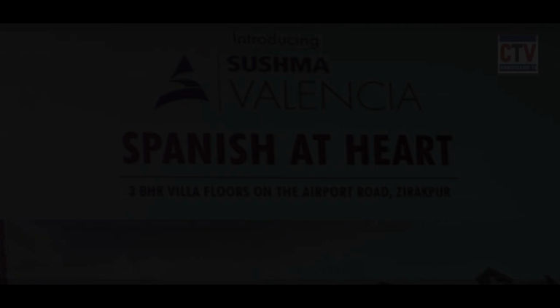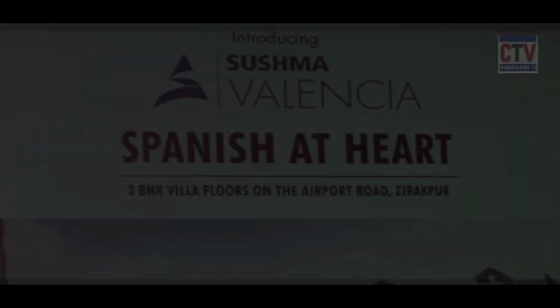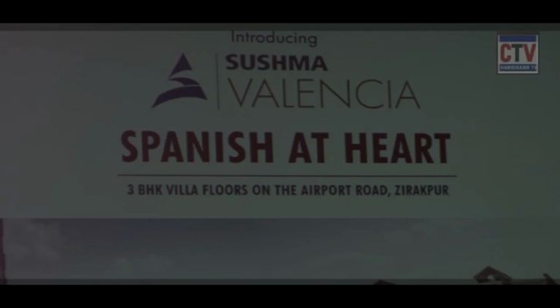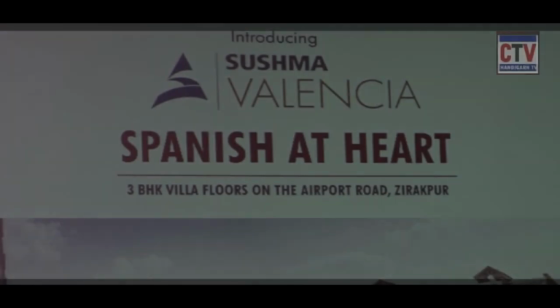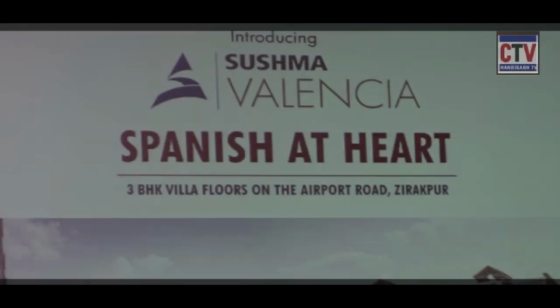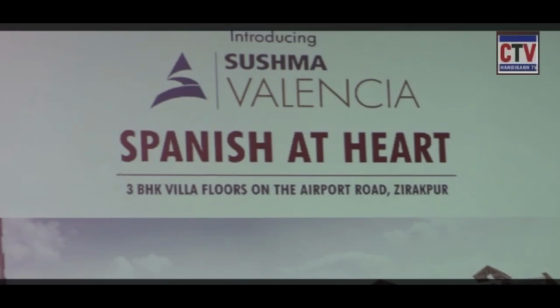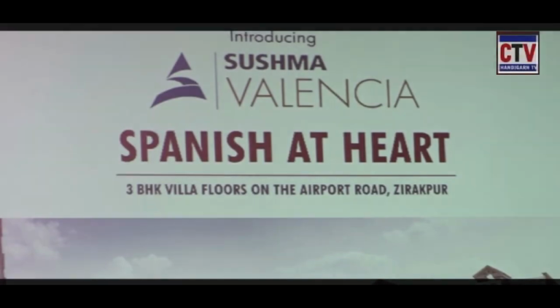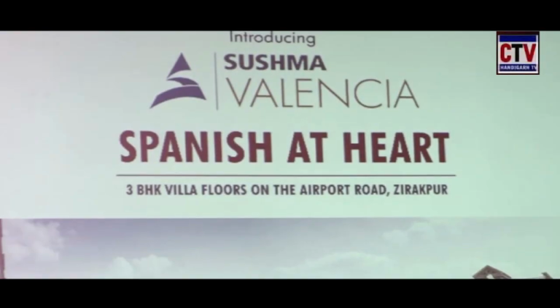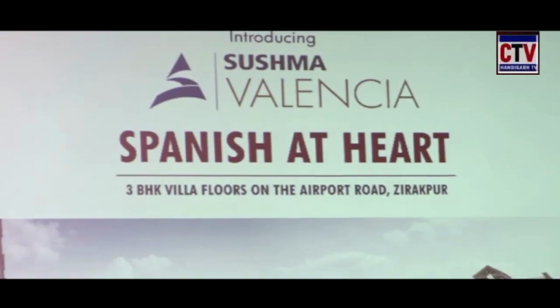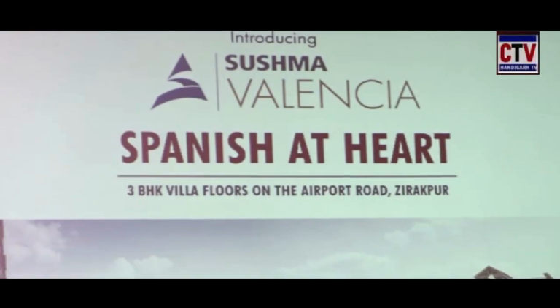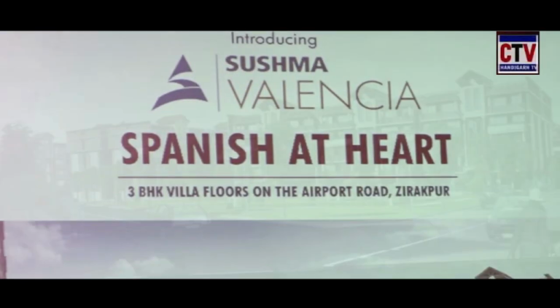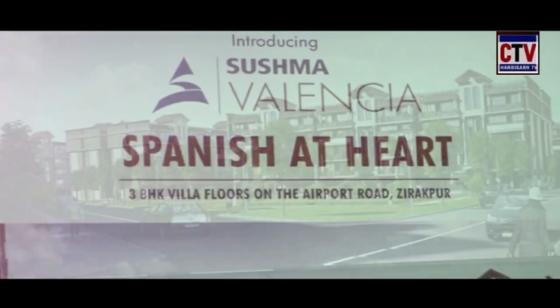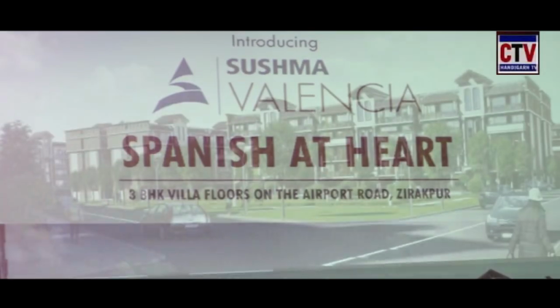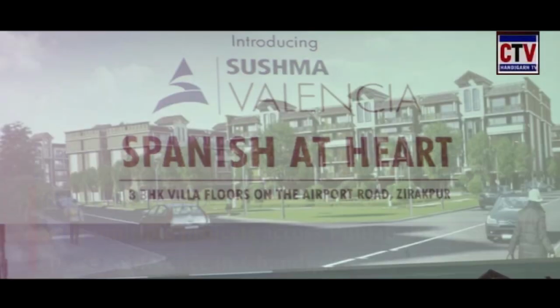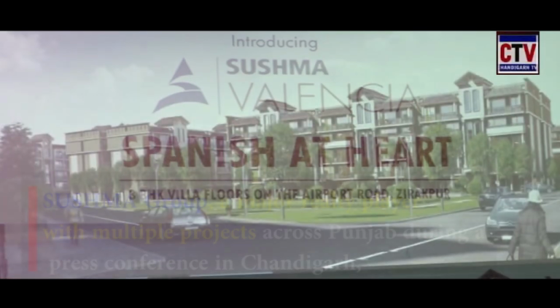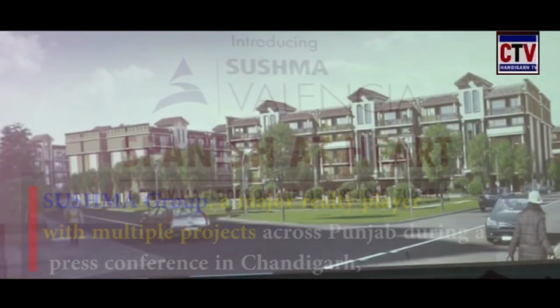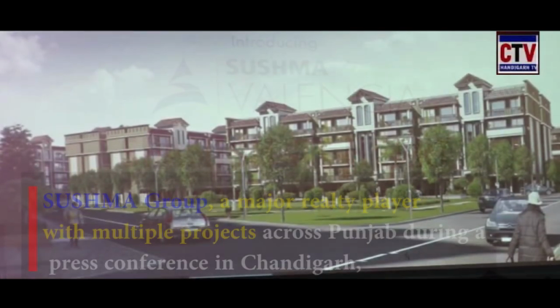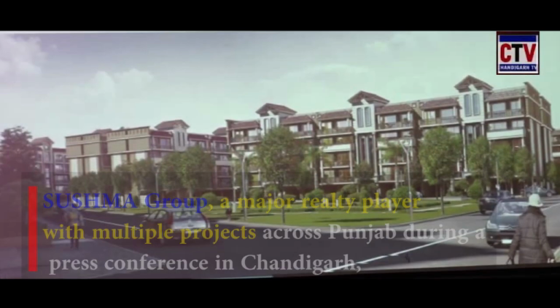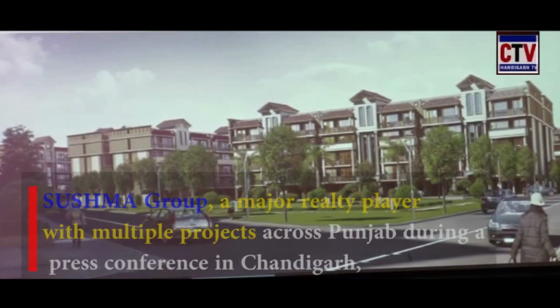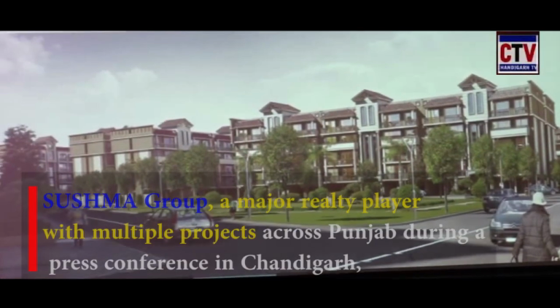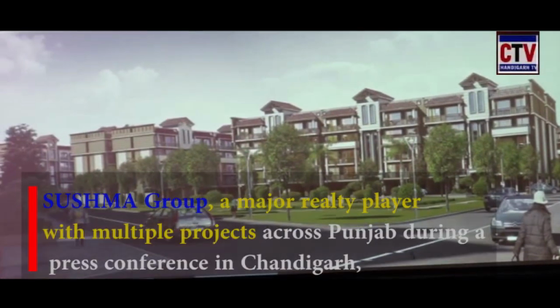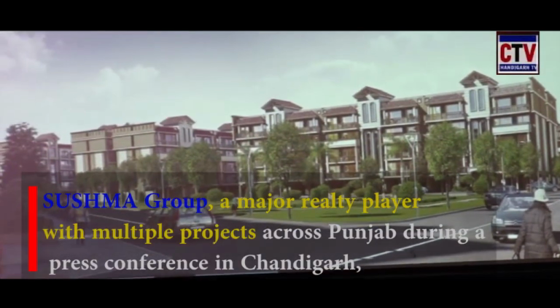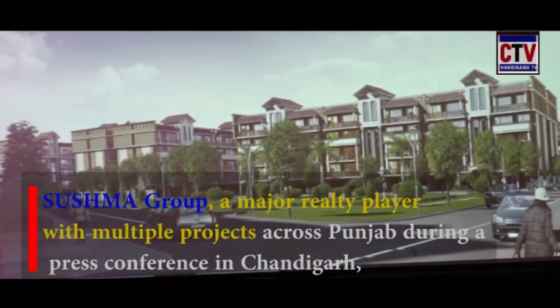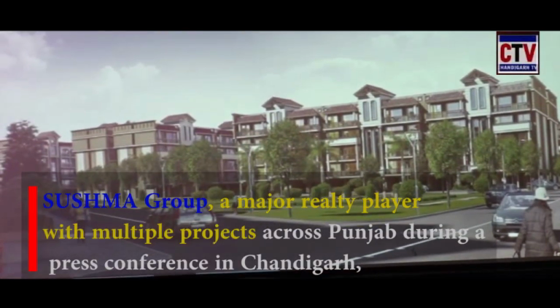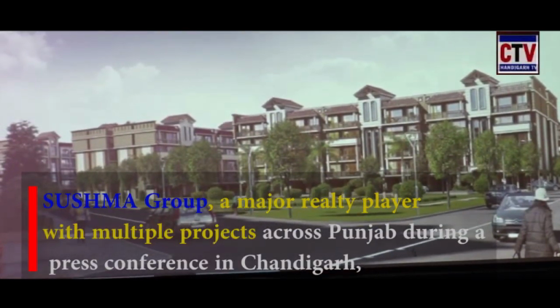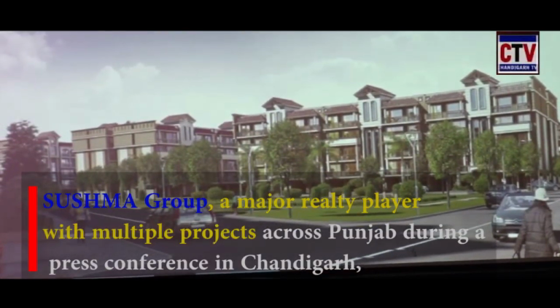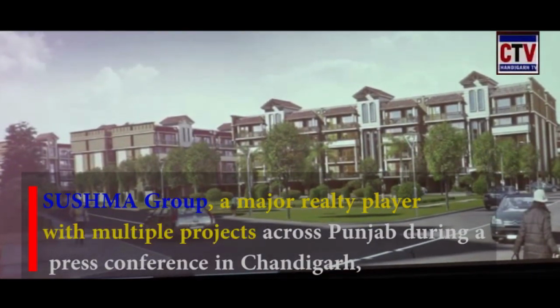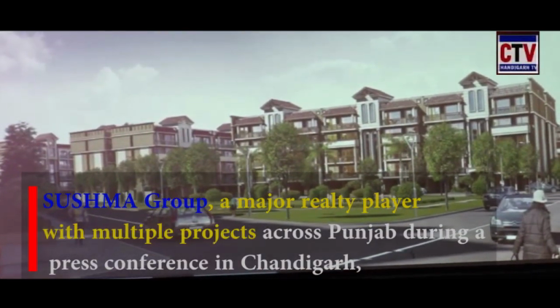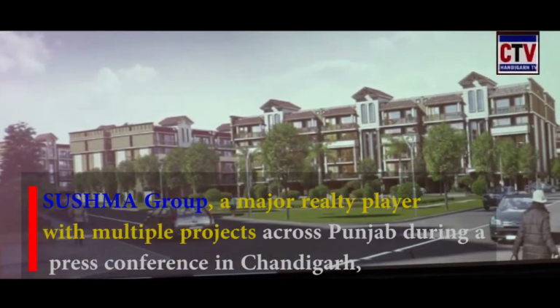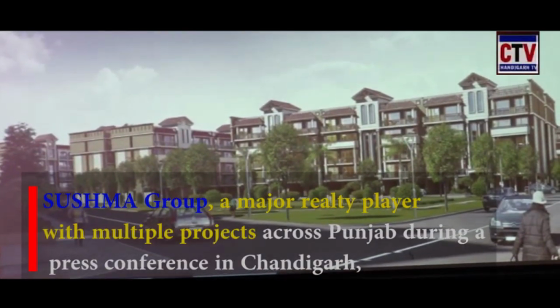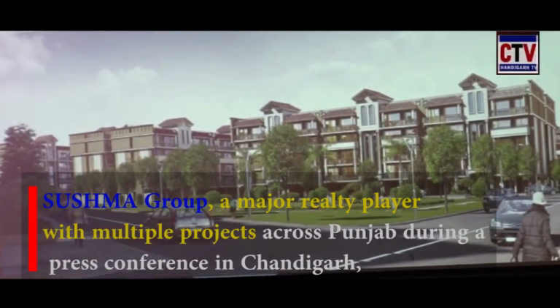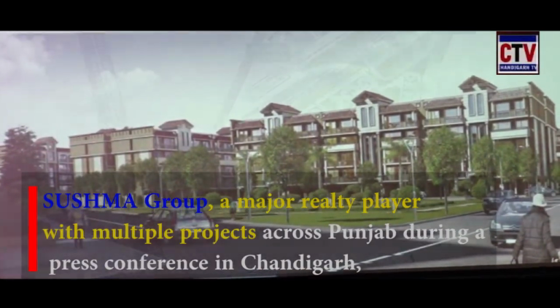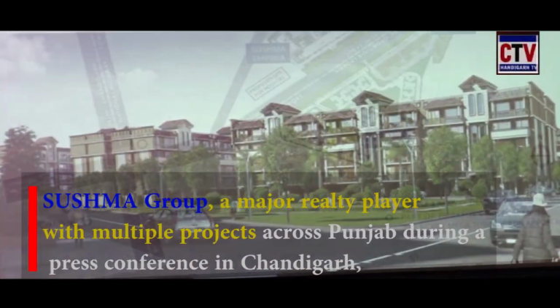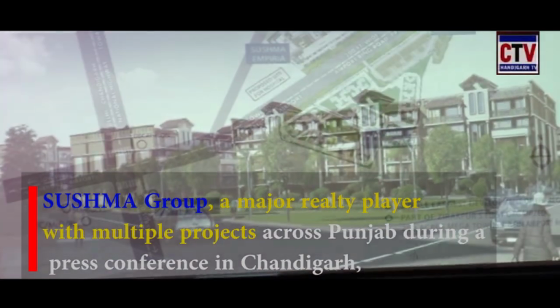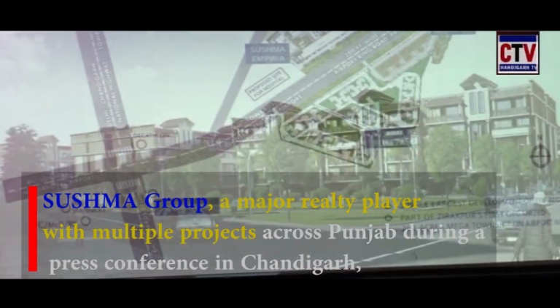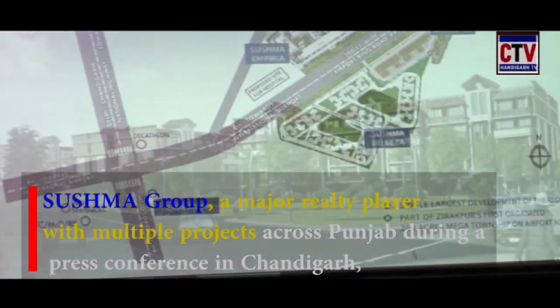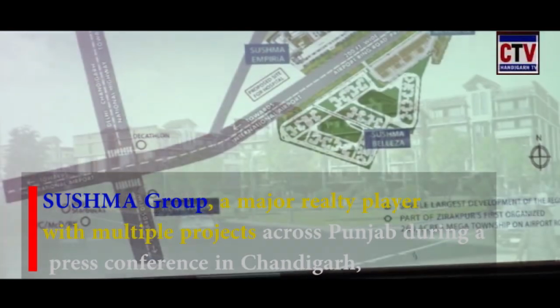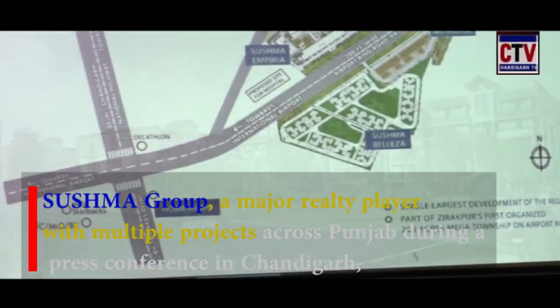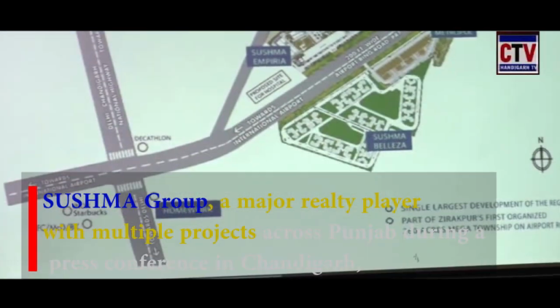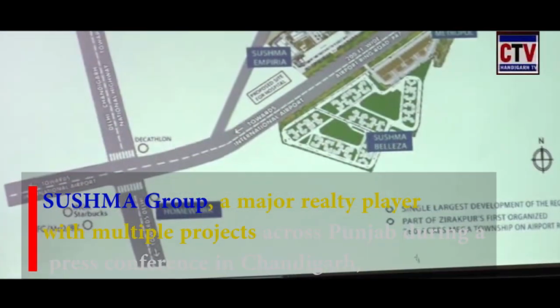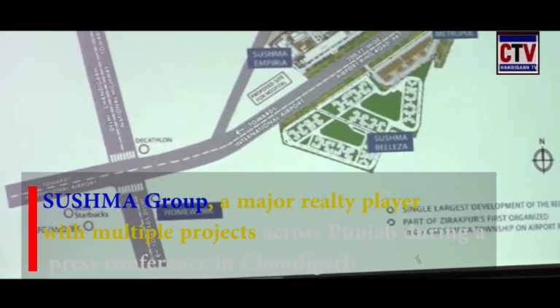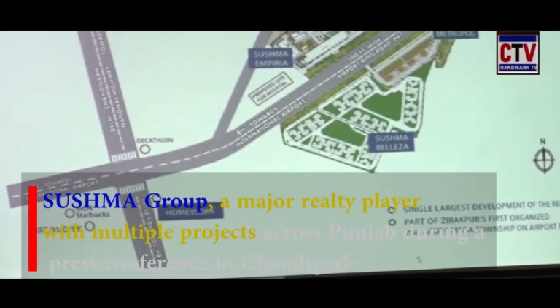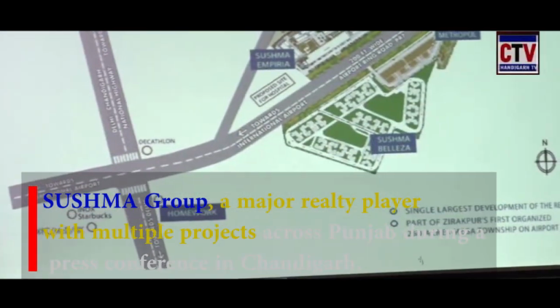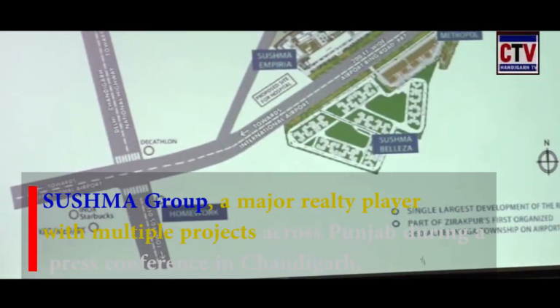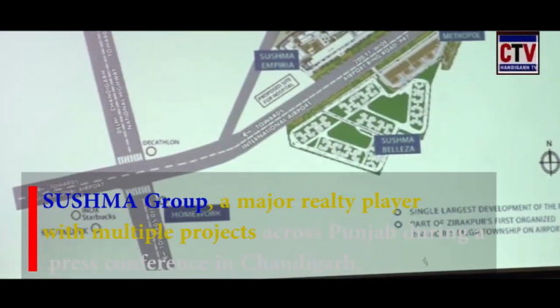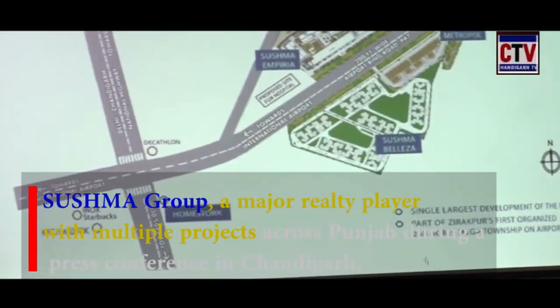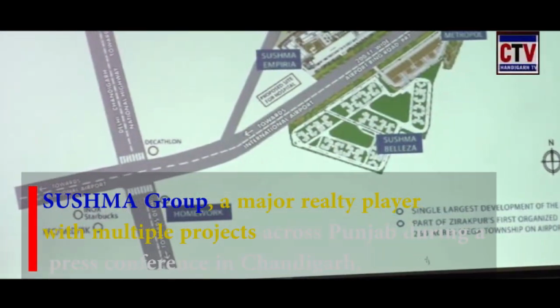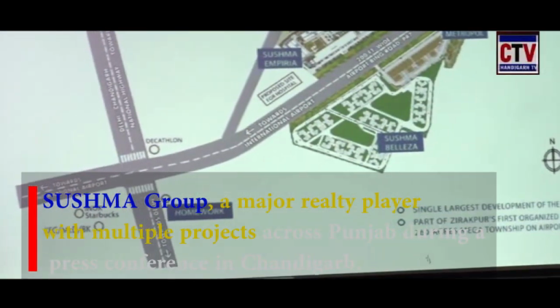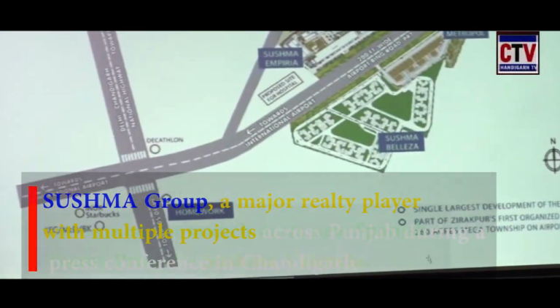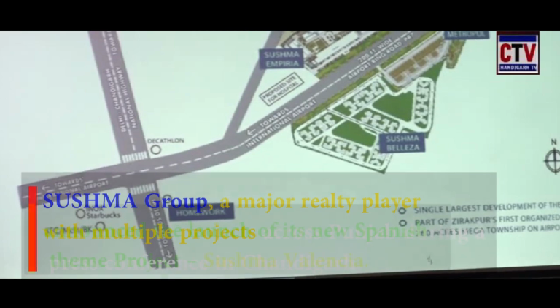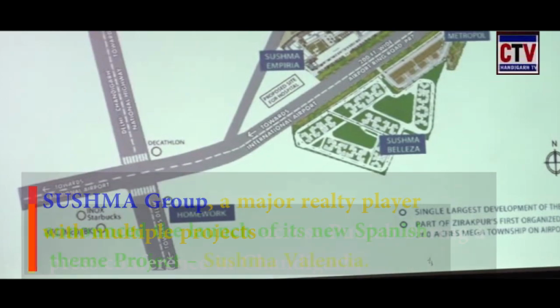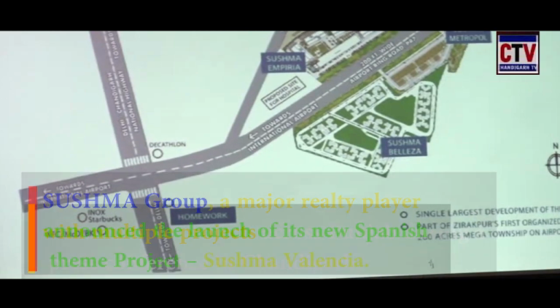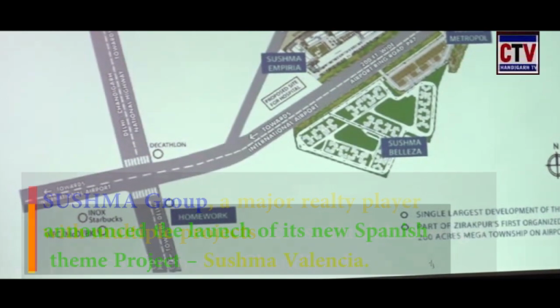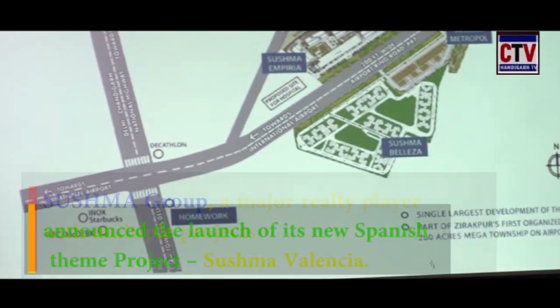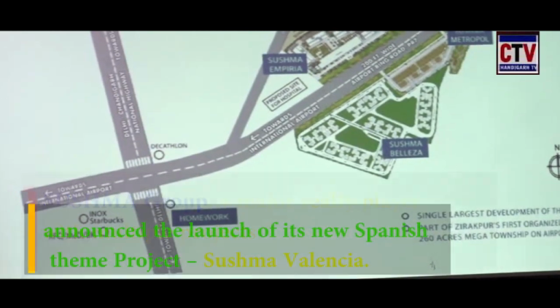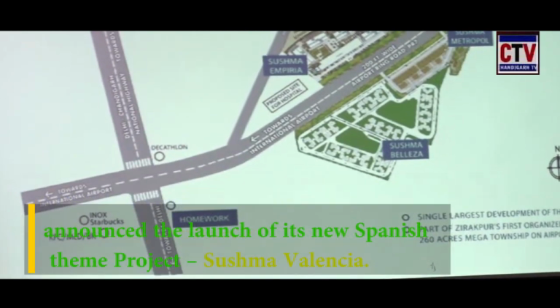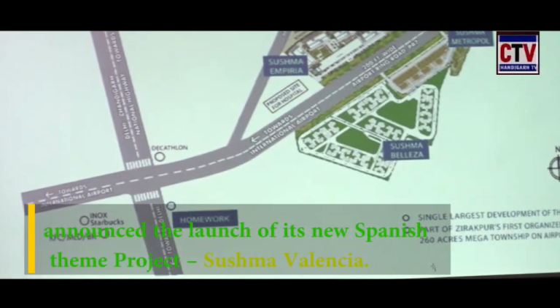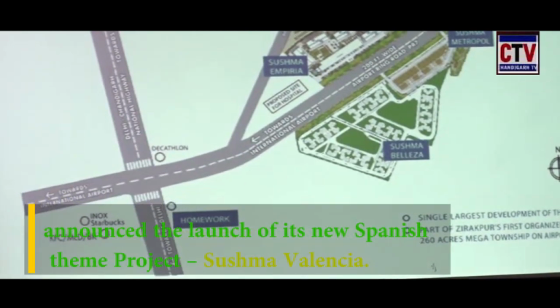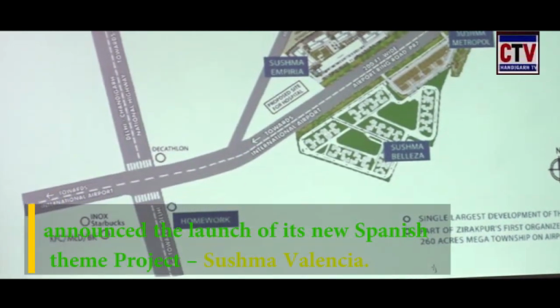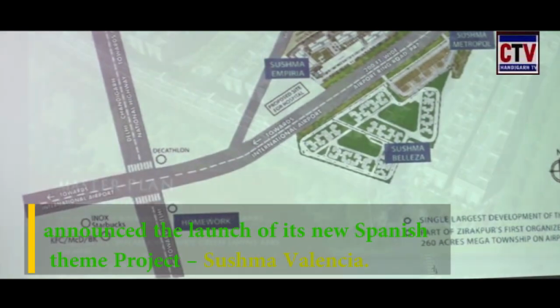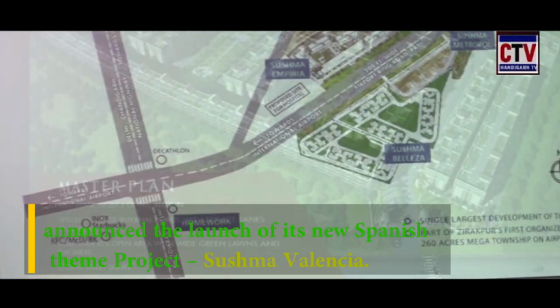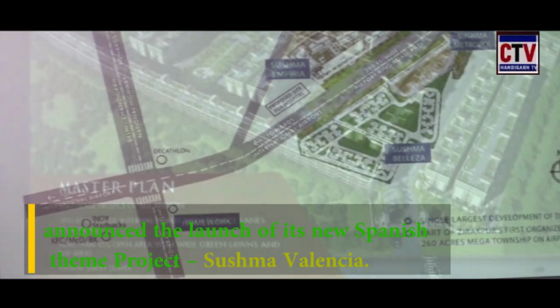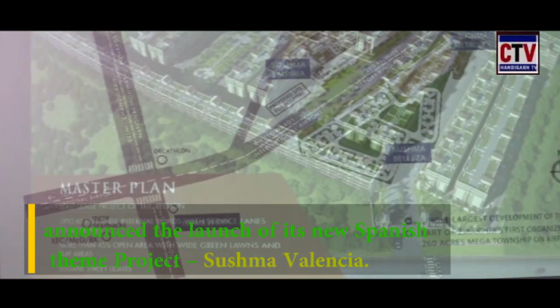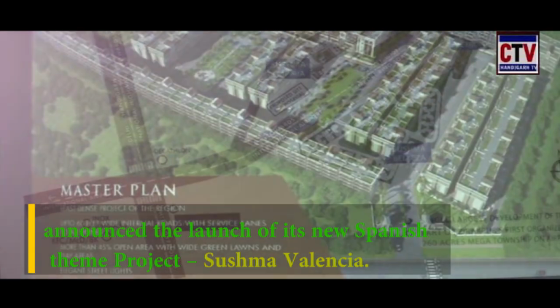My name is Lensha and I am from the city beautiful. We are coming up with a 3 BHK Villa Floor.